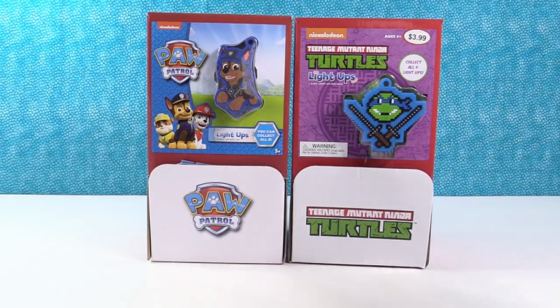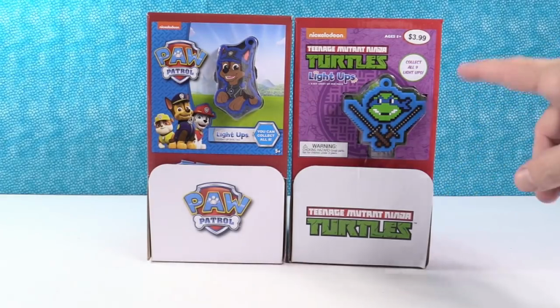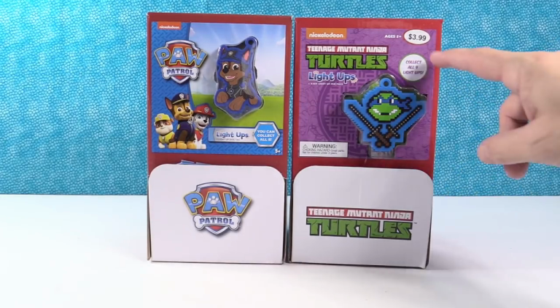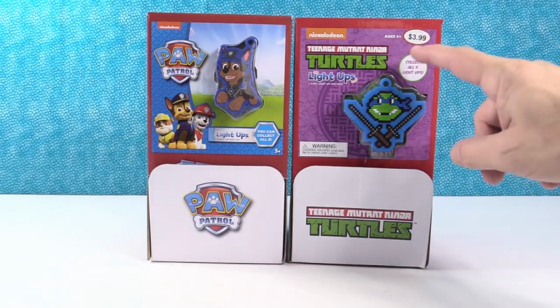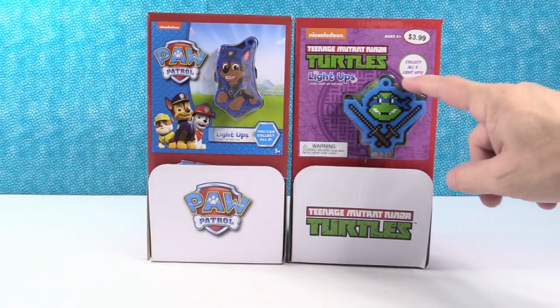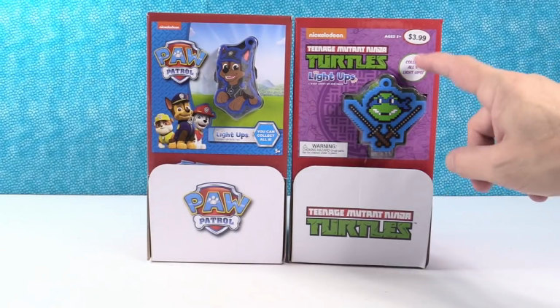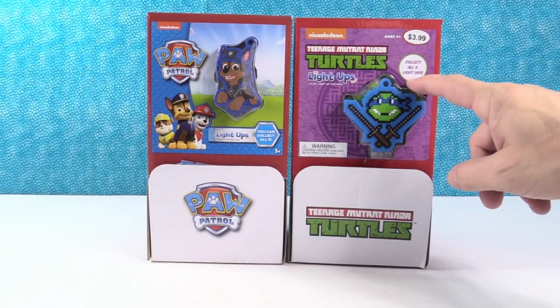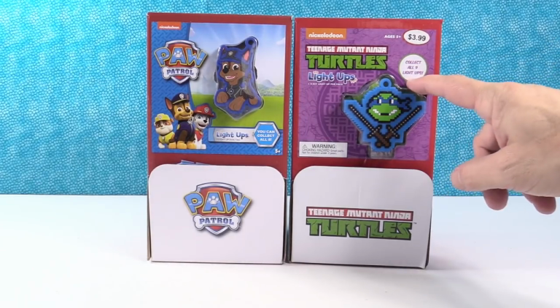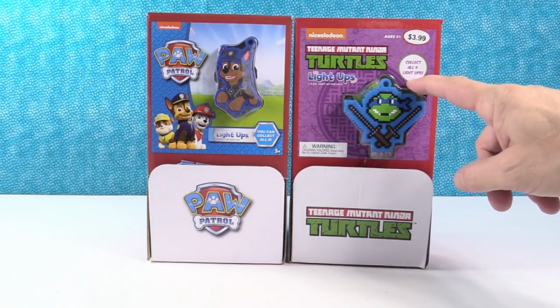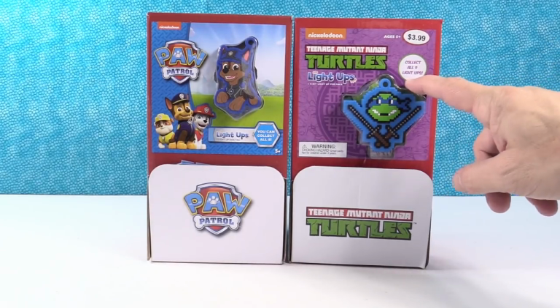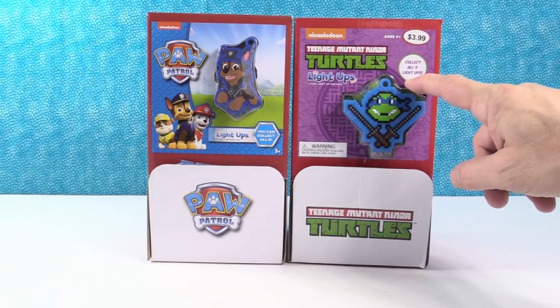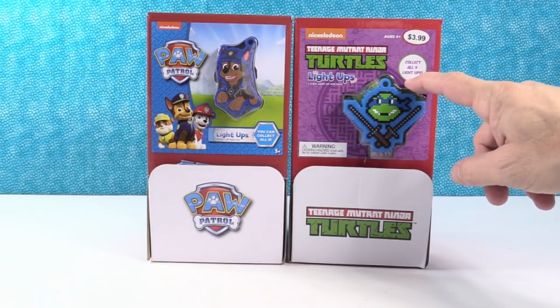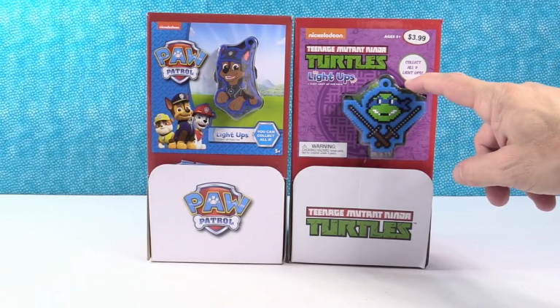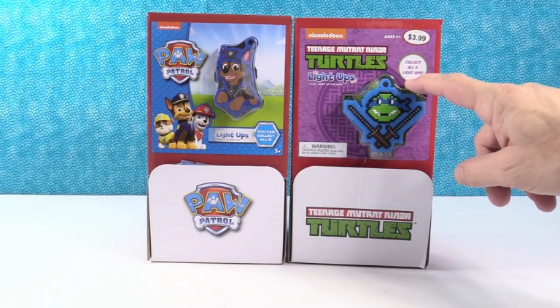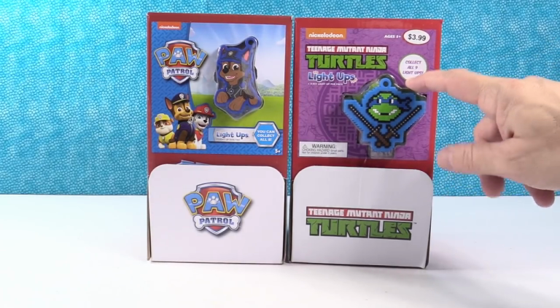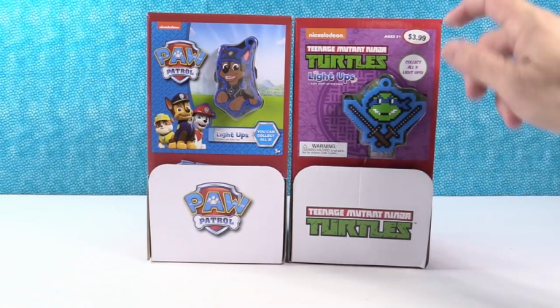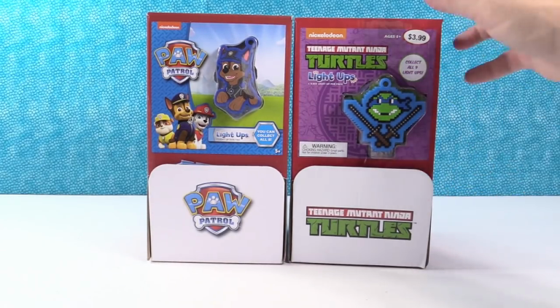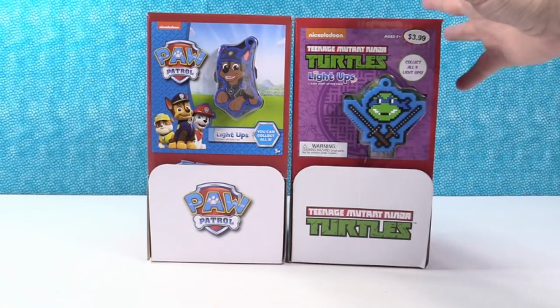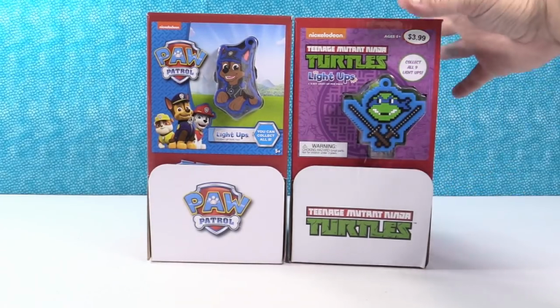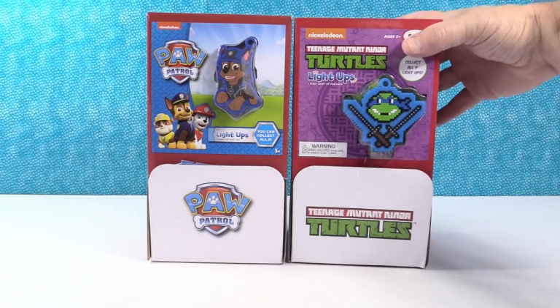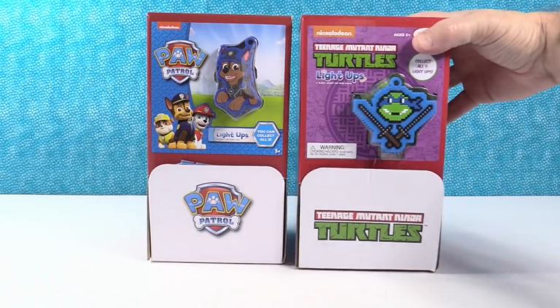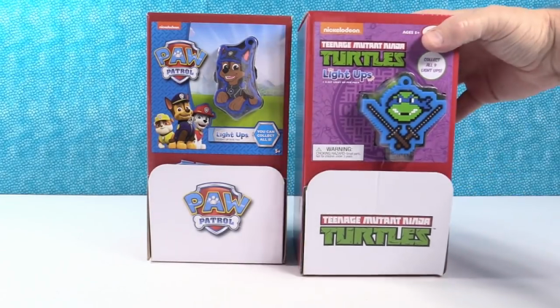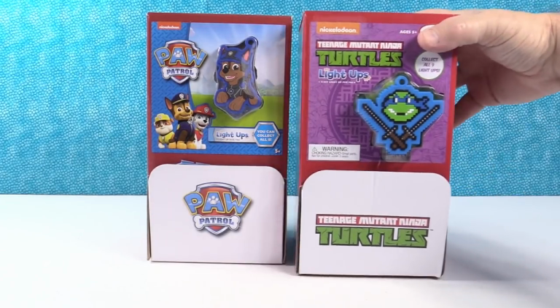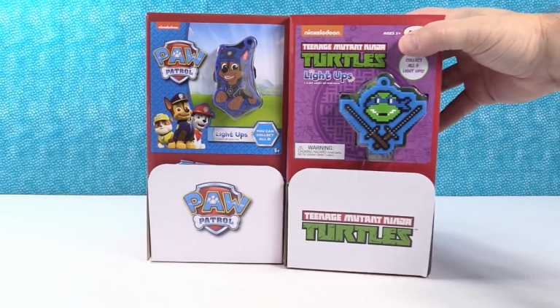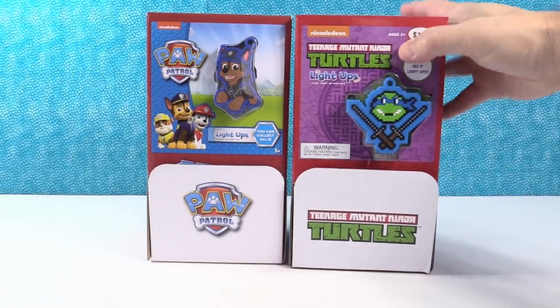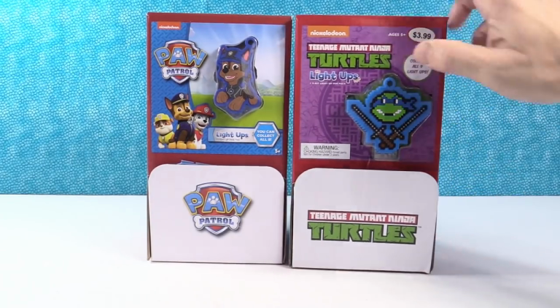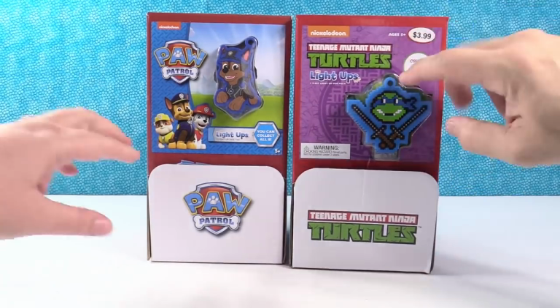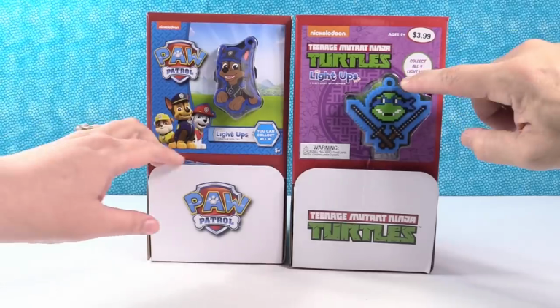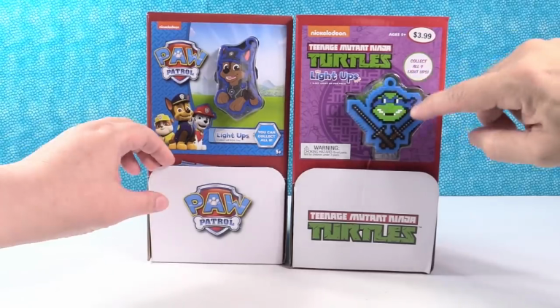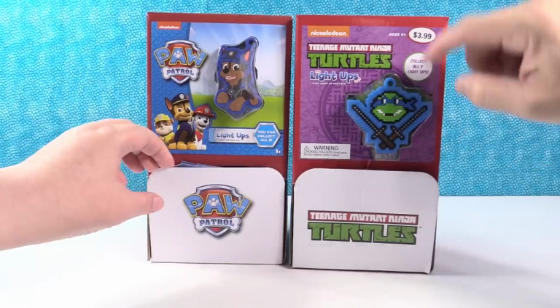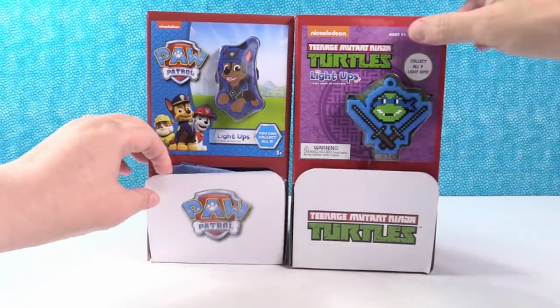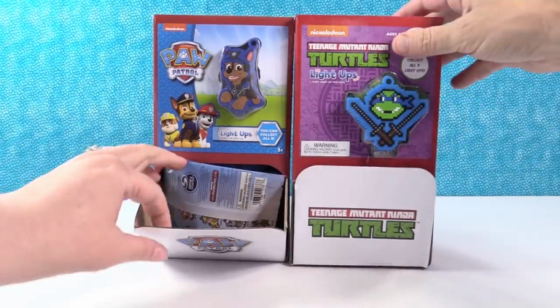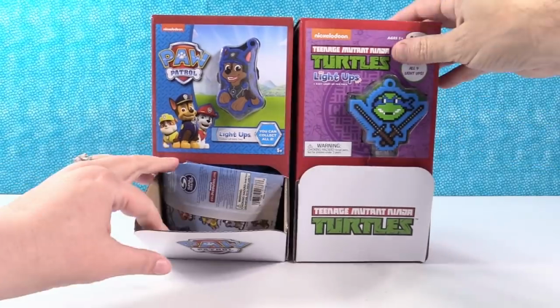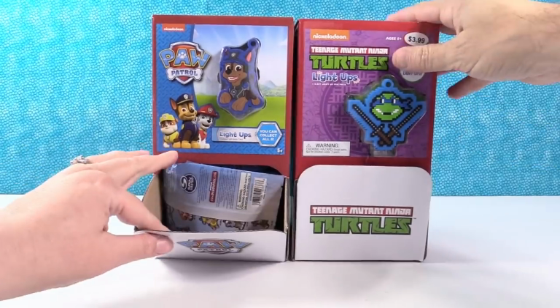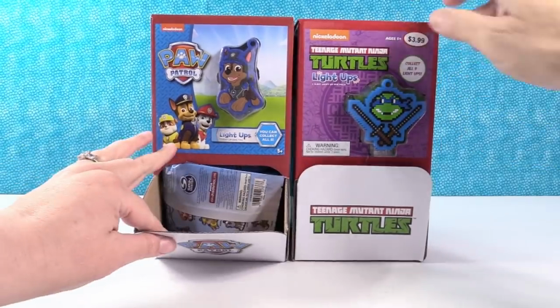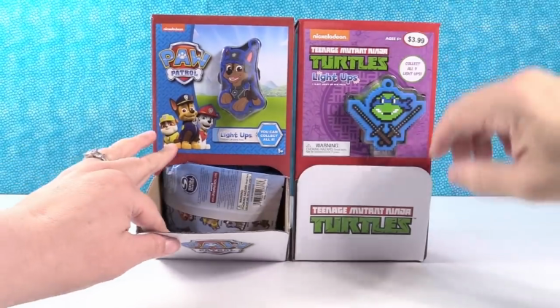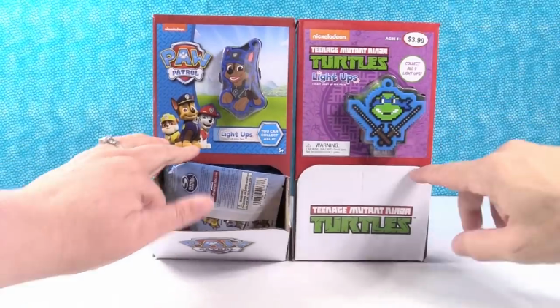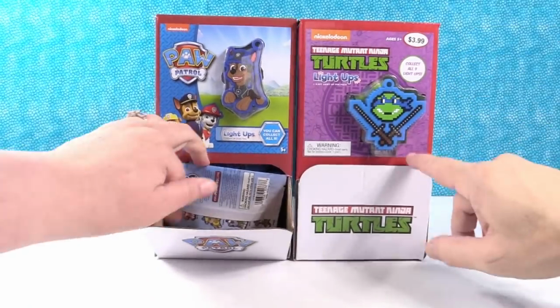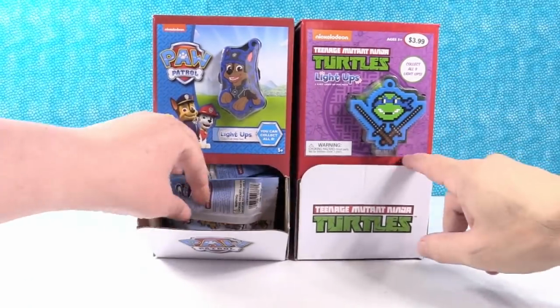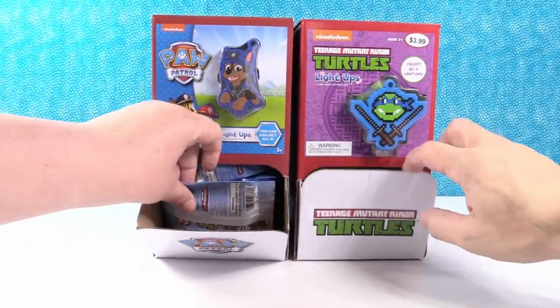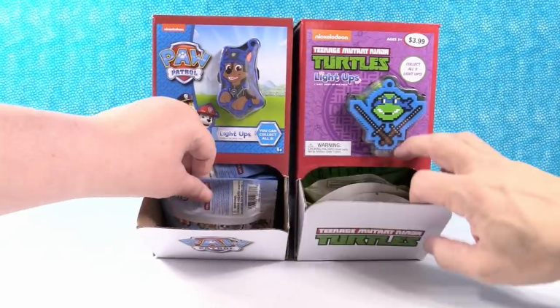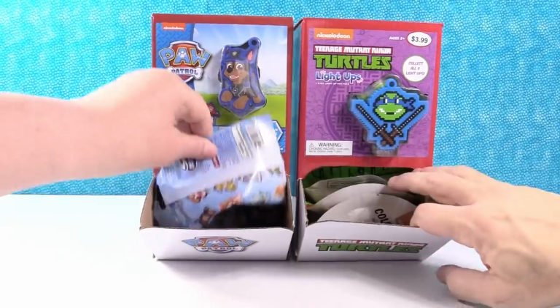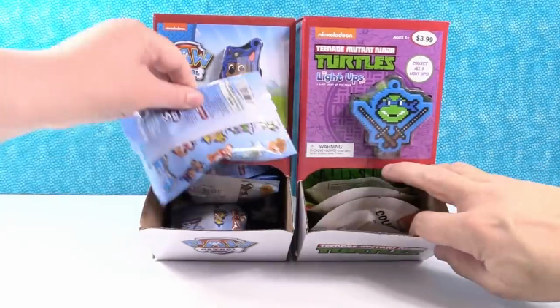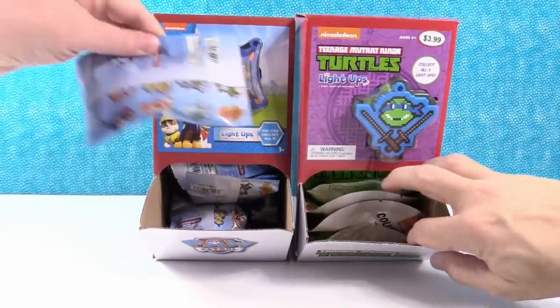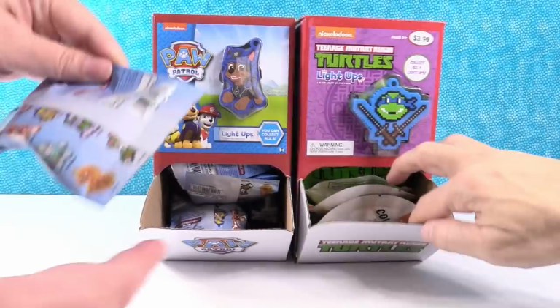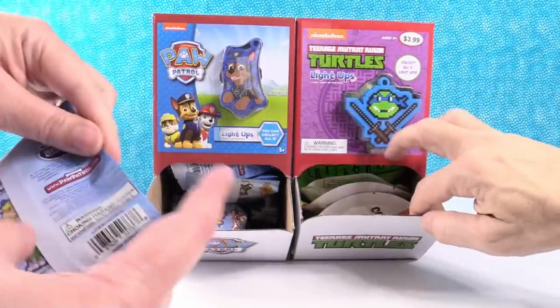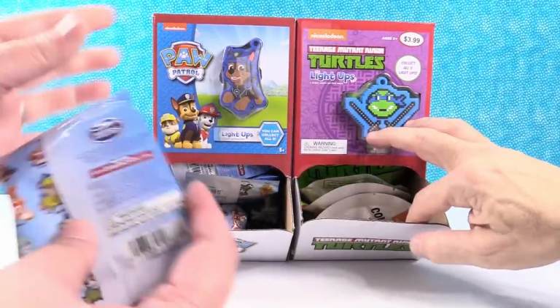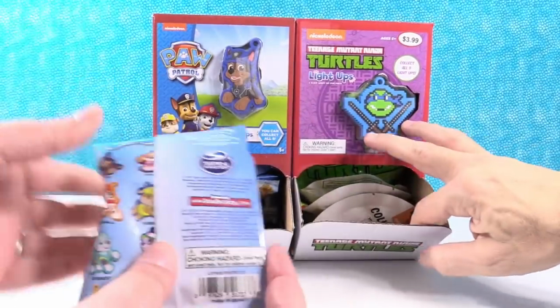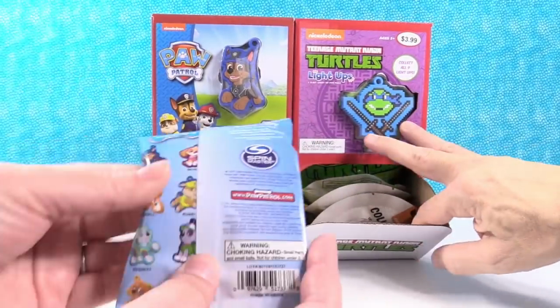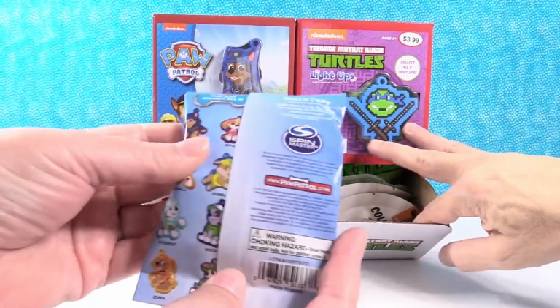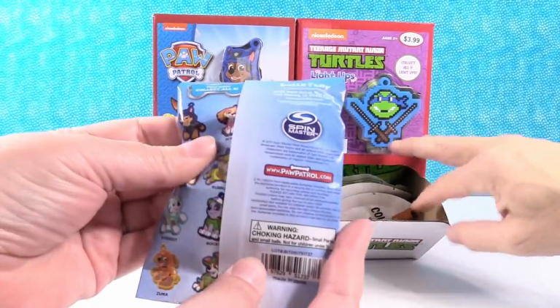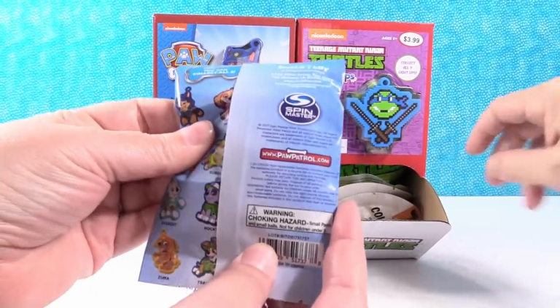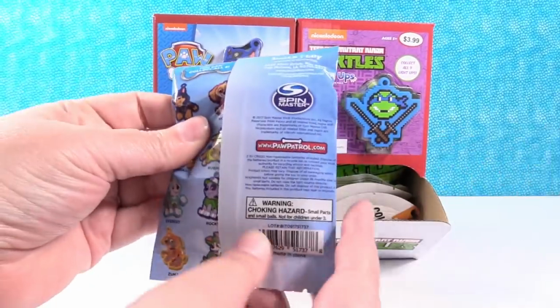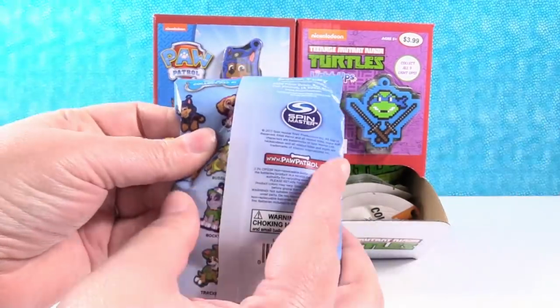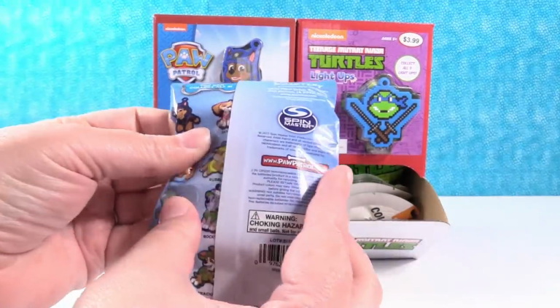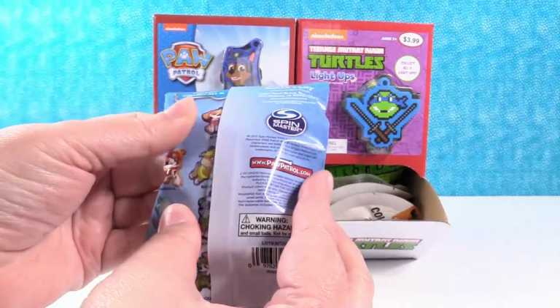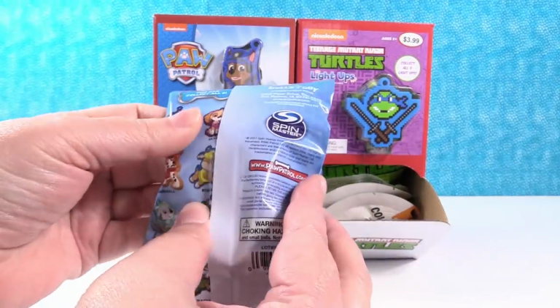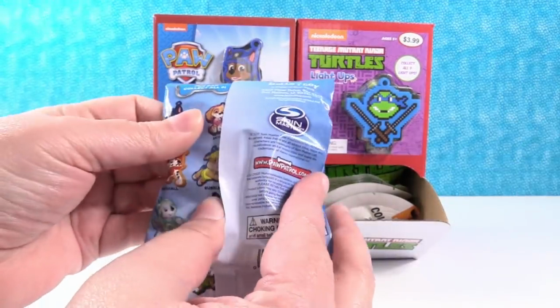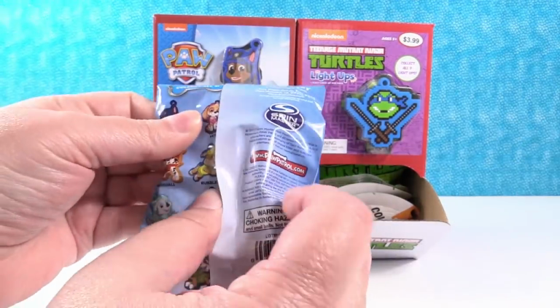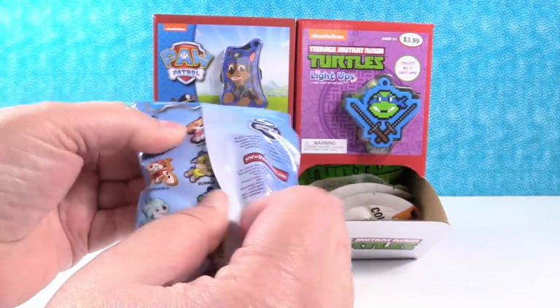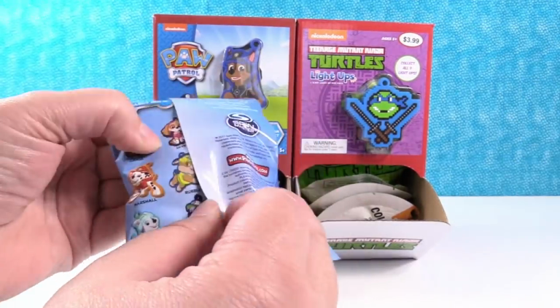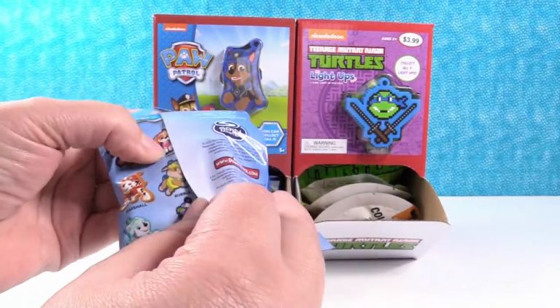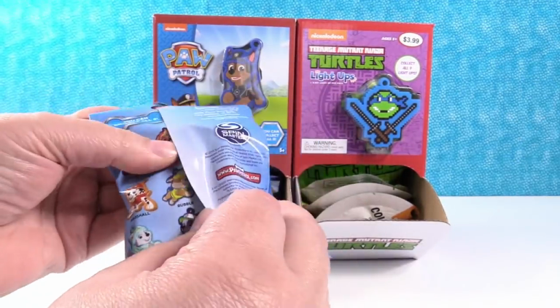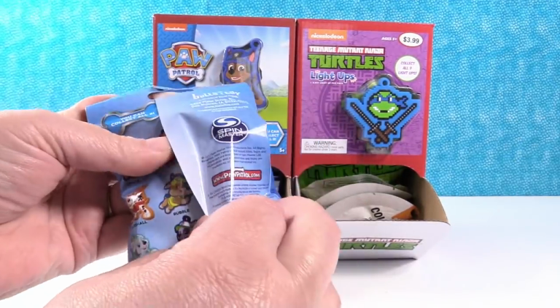Now these are the 8-bit turtles, so they're all going to have that 8-bit look to them. Let's take a look at the Paw Patrol one really quick.